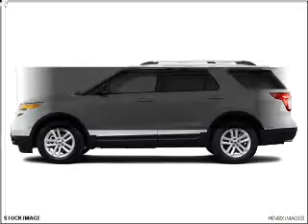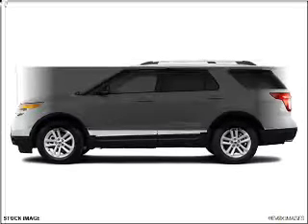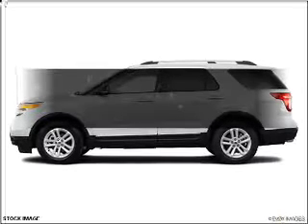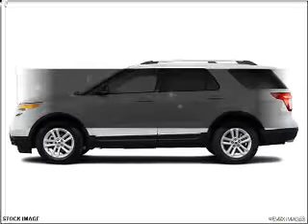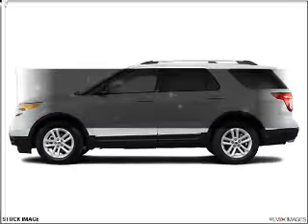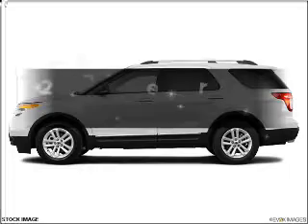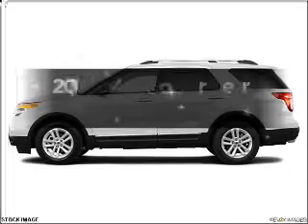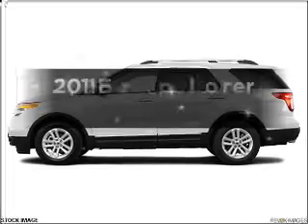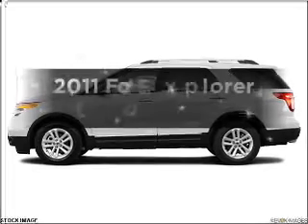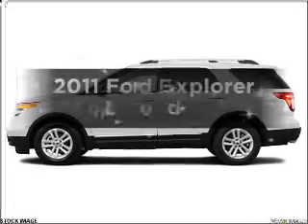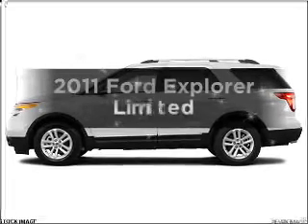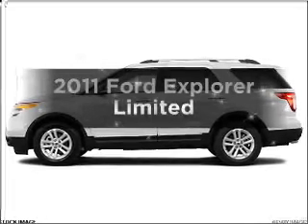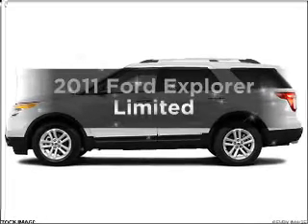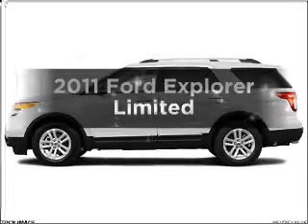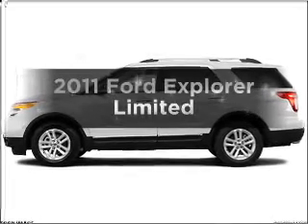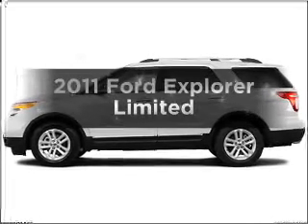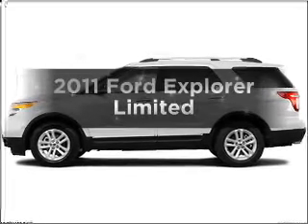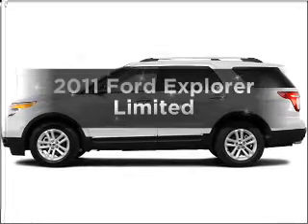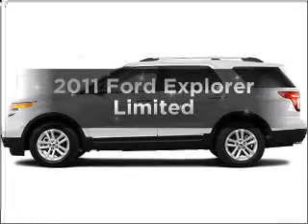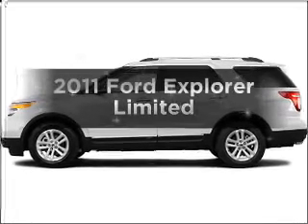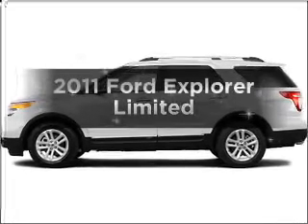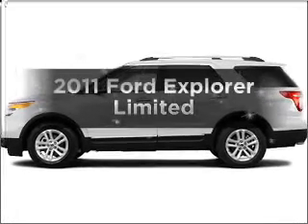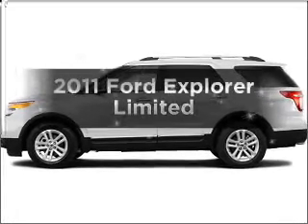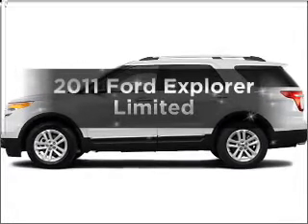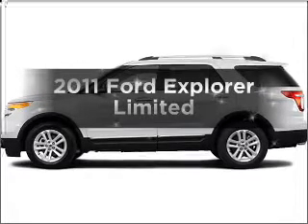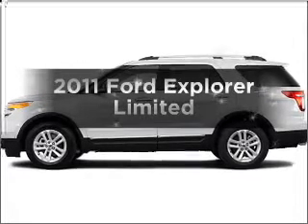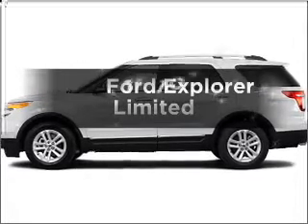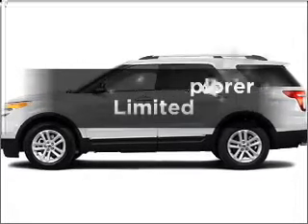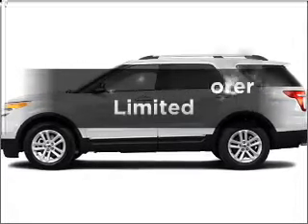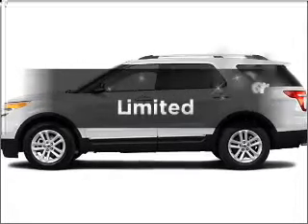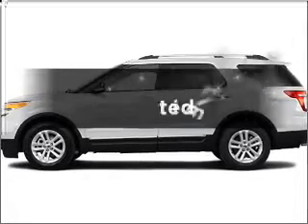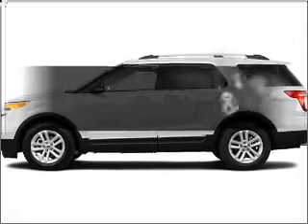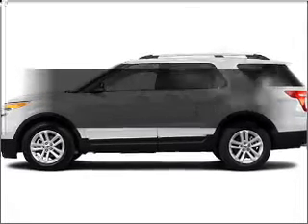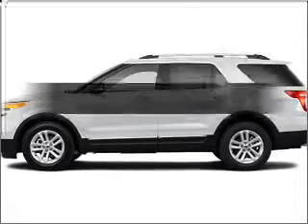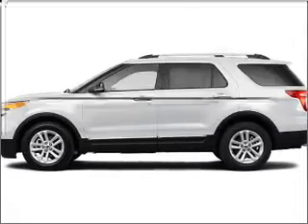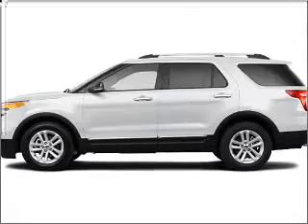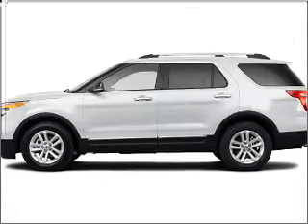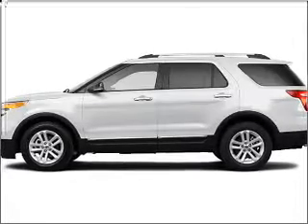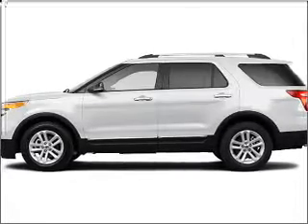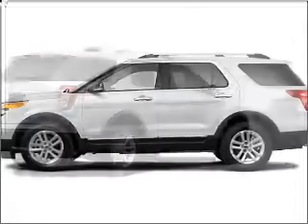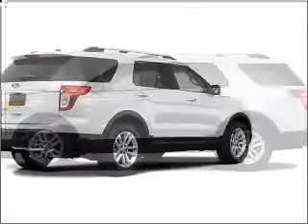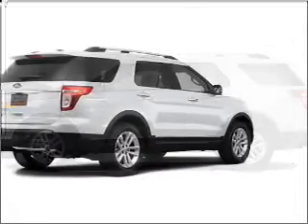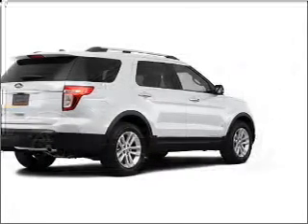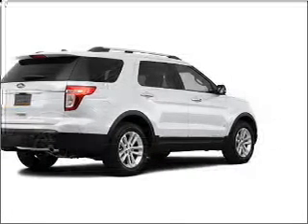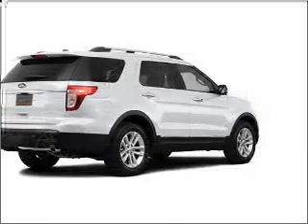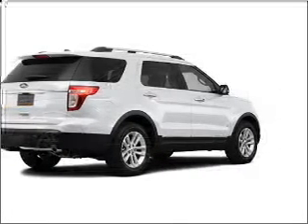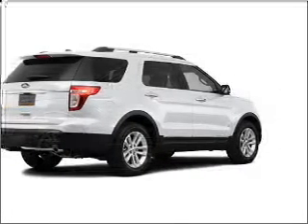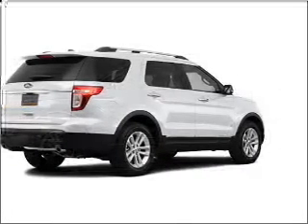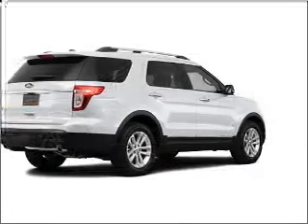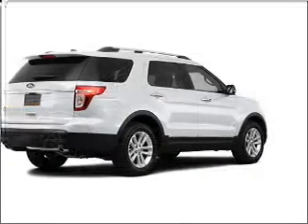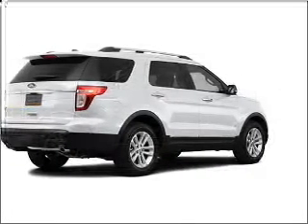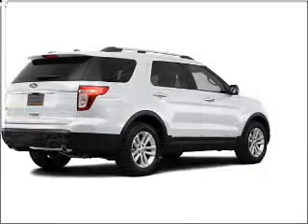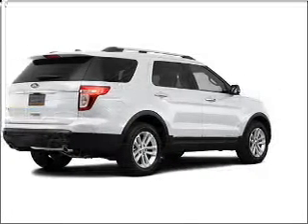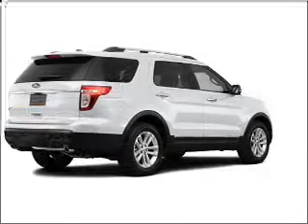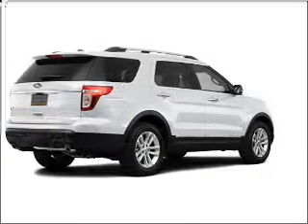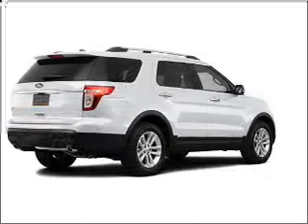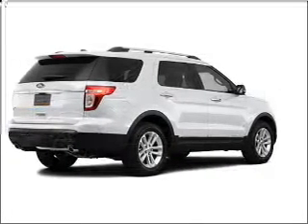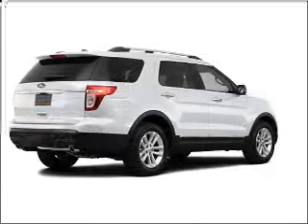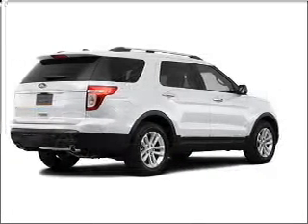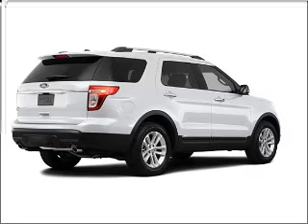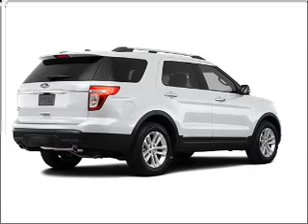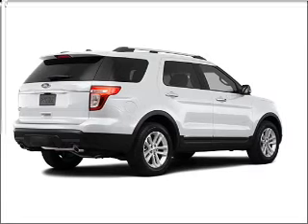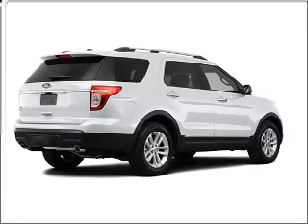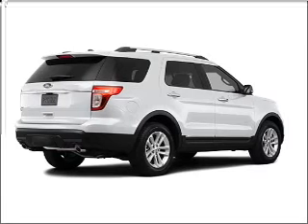Get noticed in this 2011 Ford Explorer. Travel the roads in style and comfort in this great vehicle.